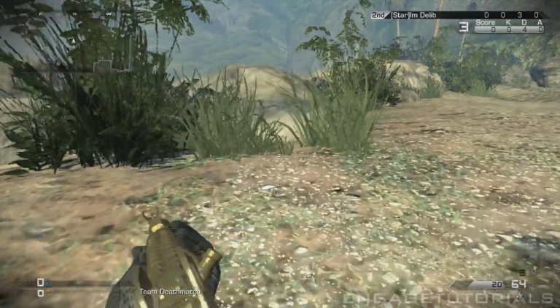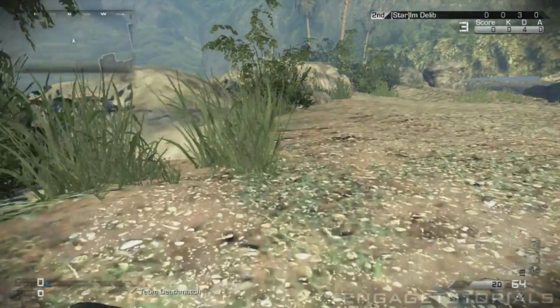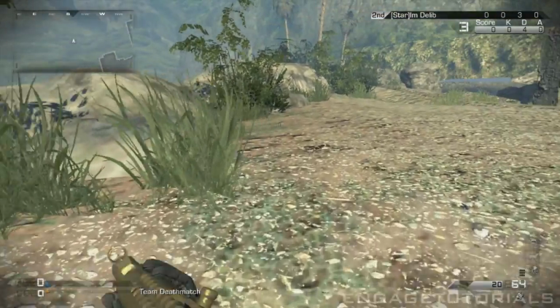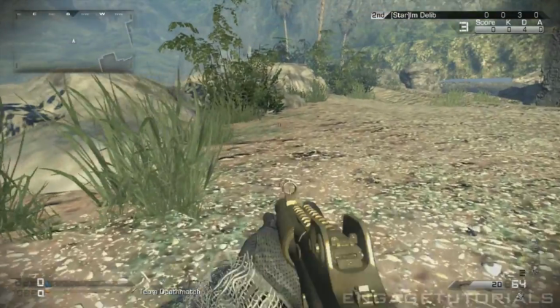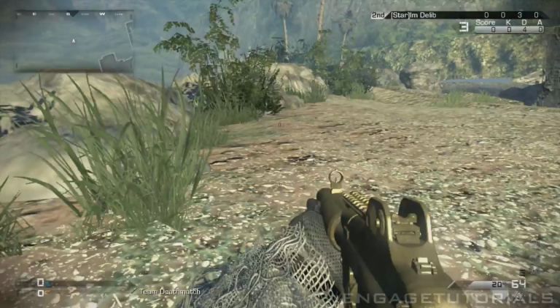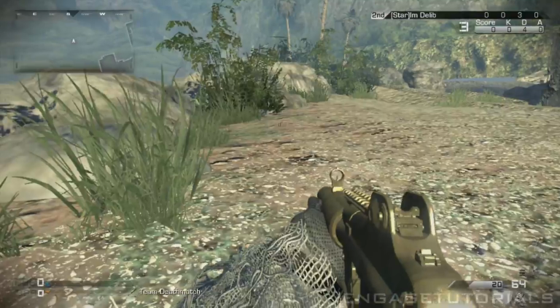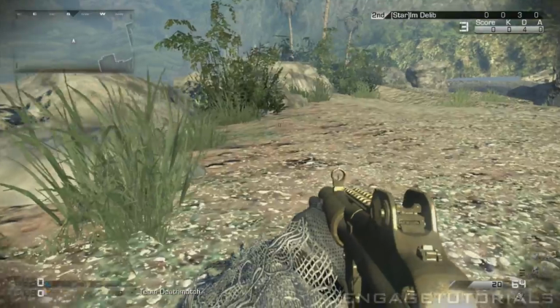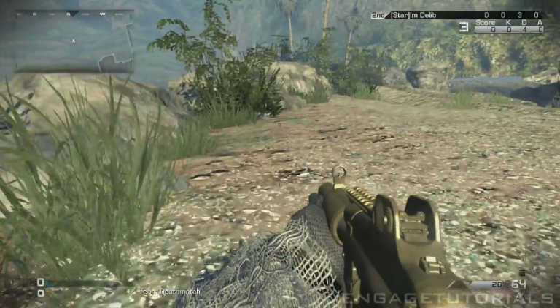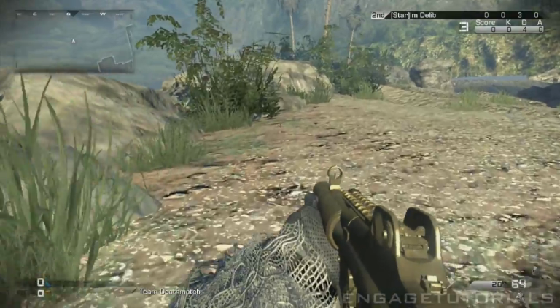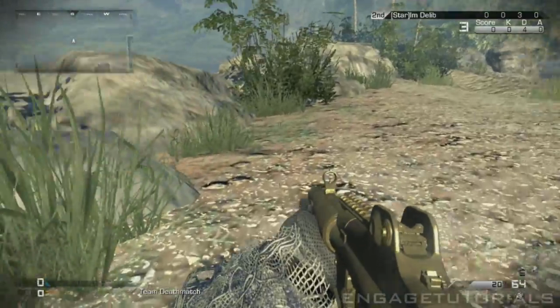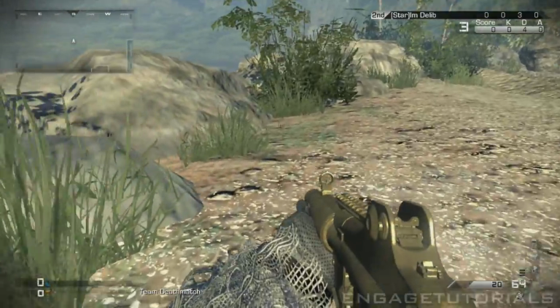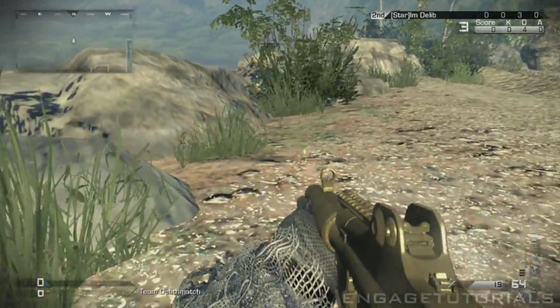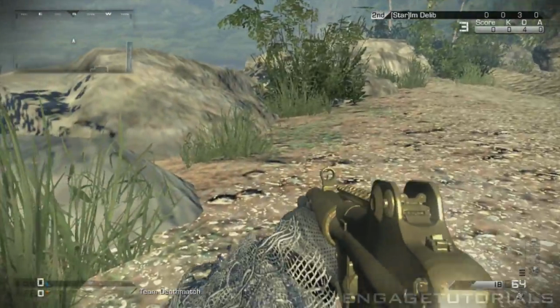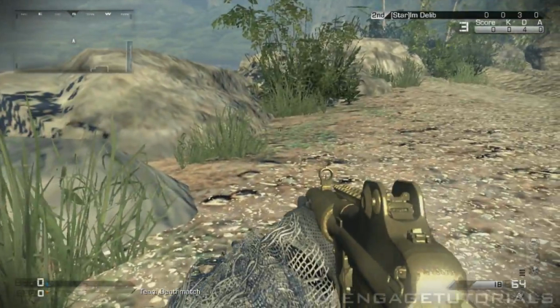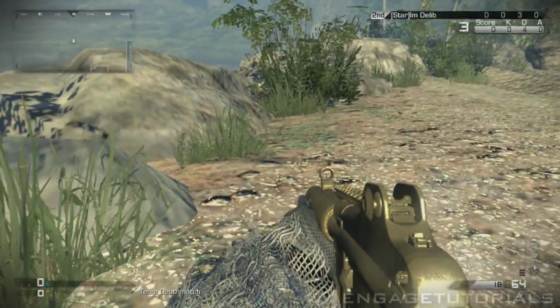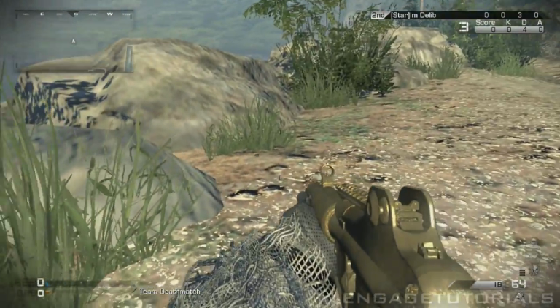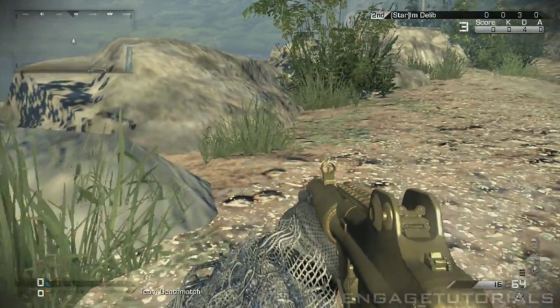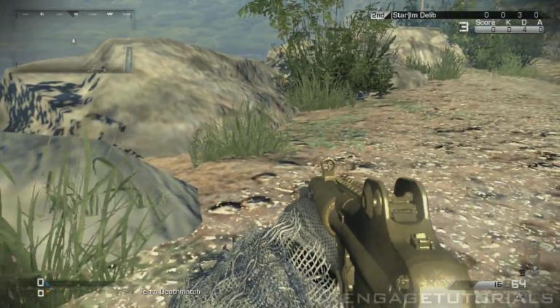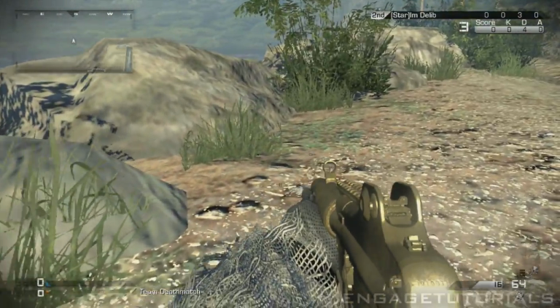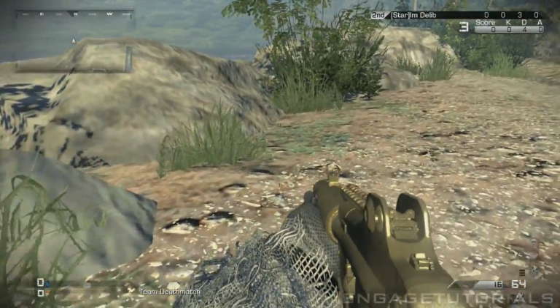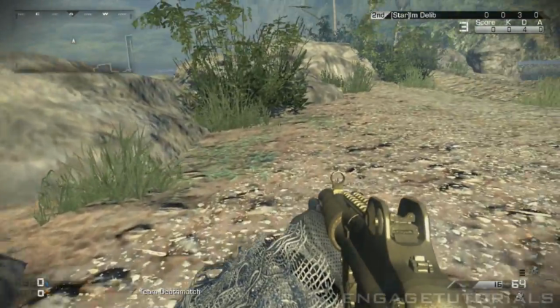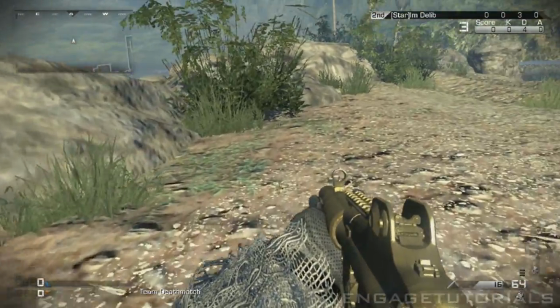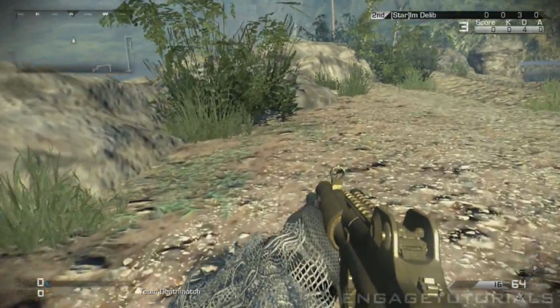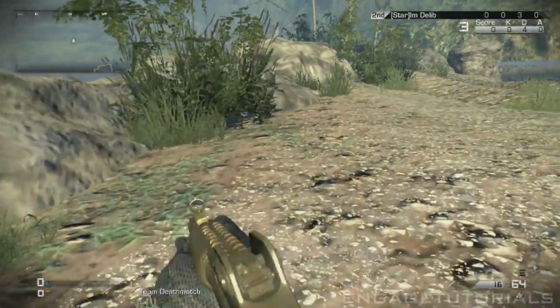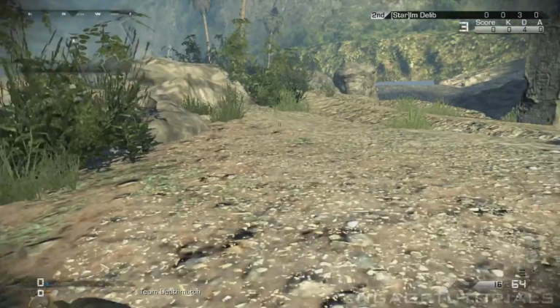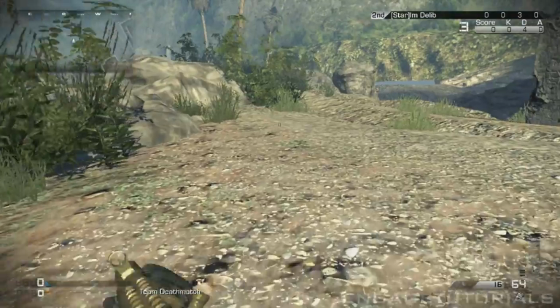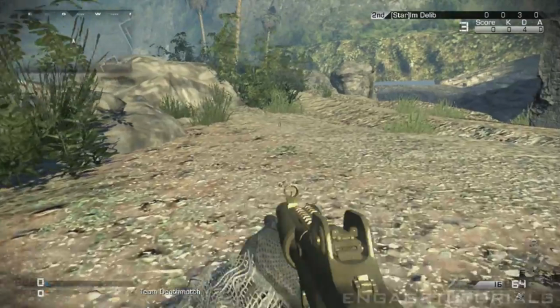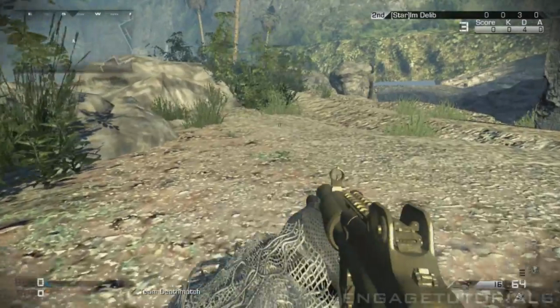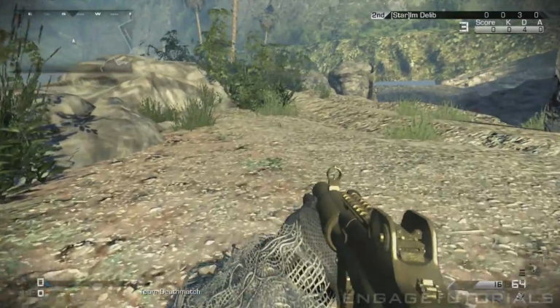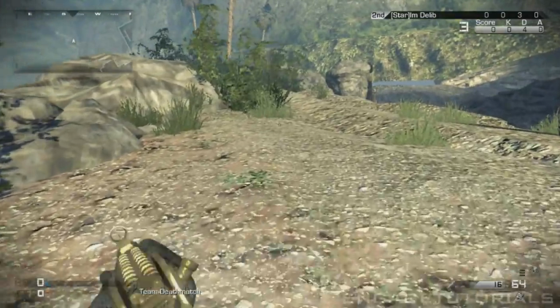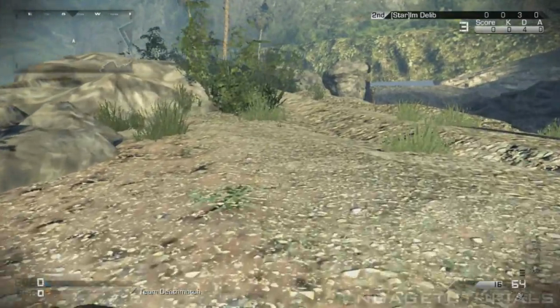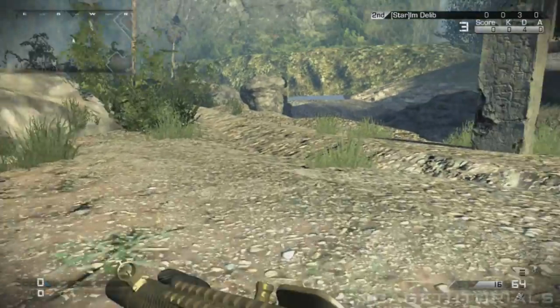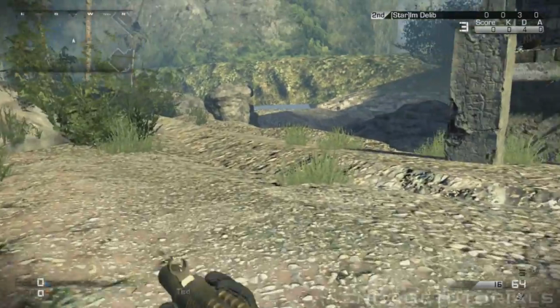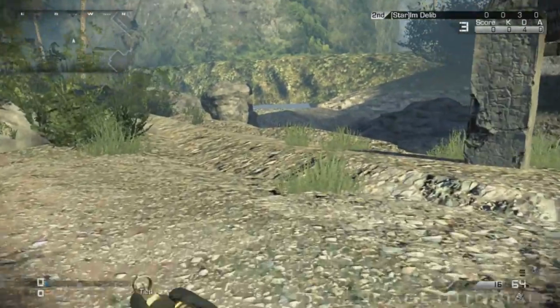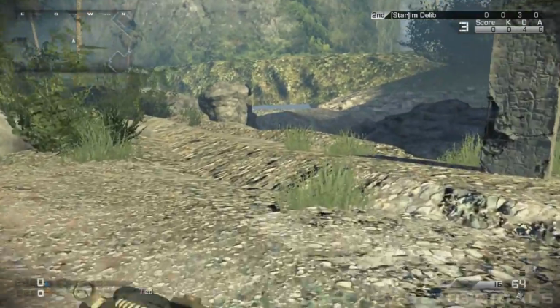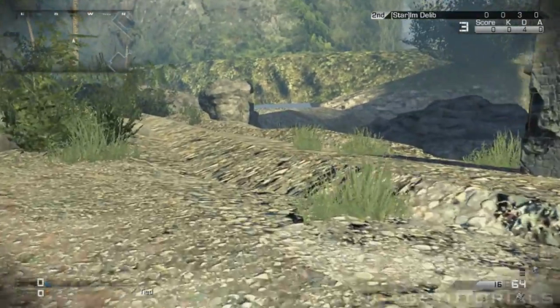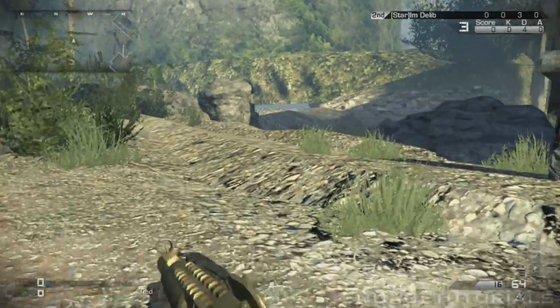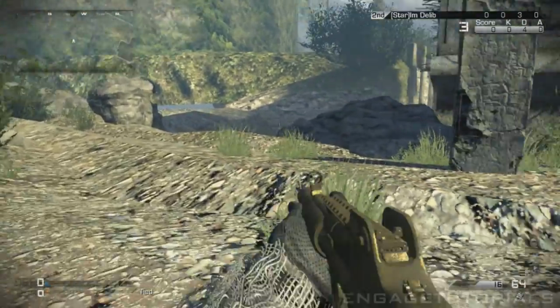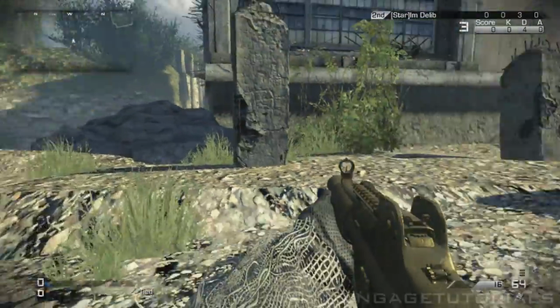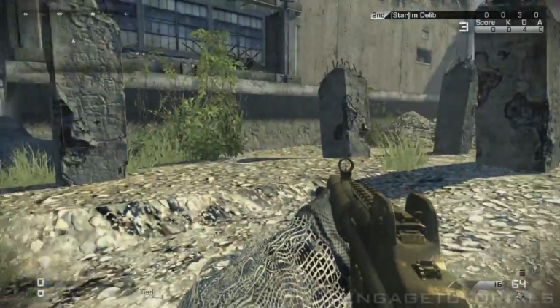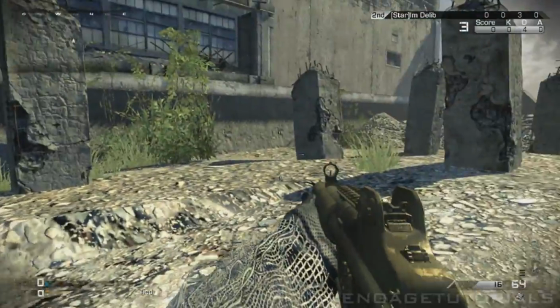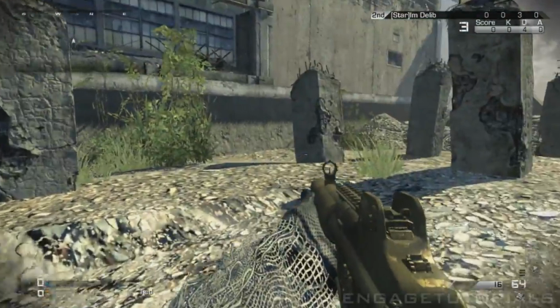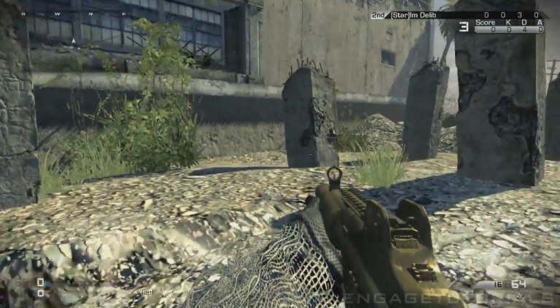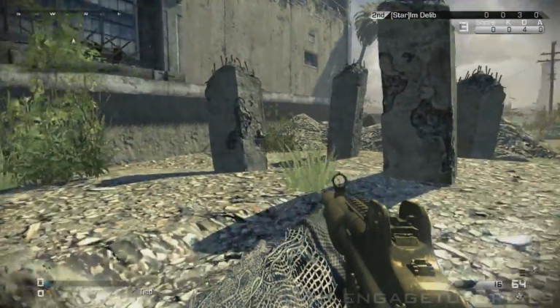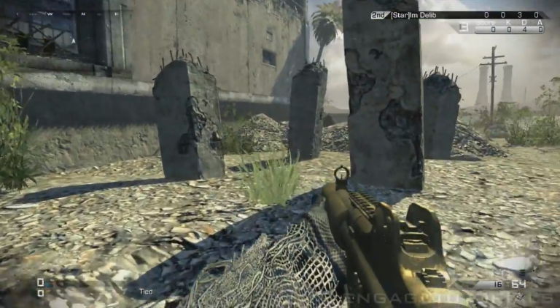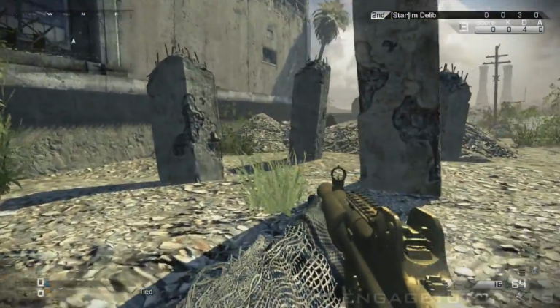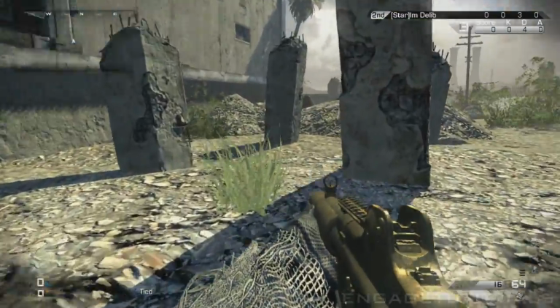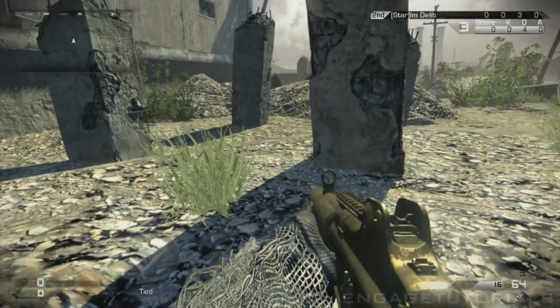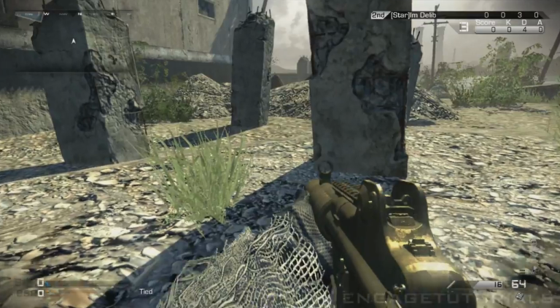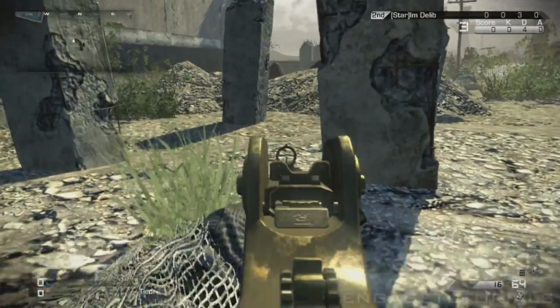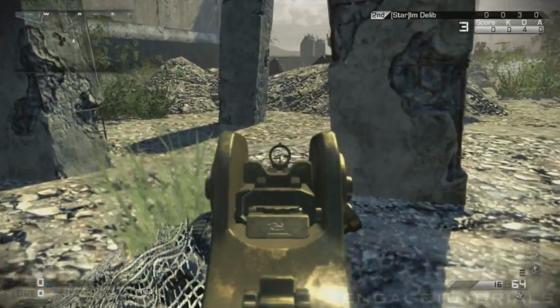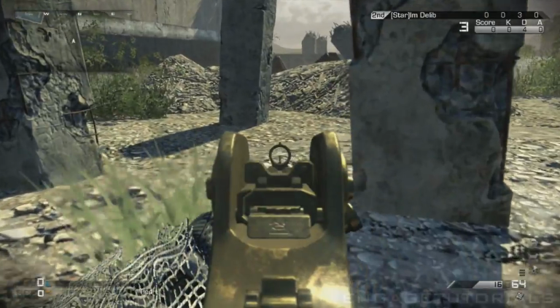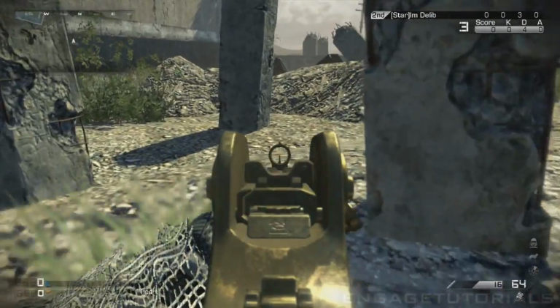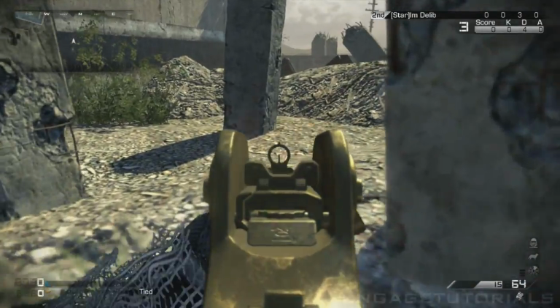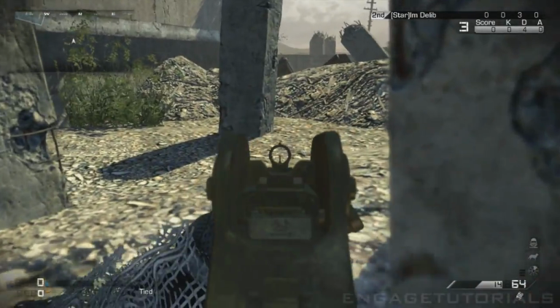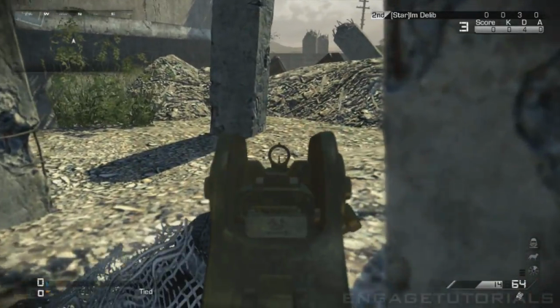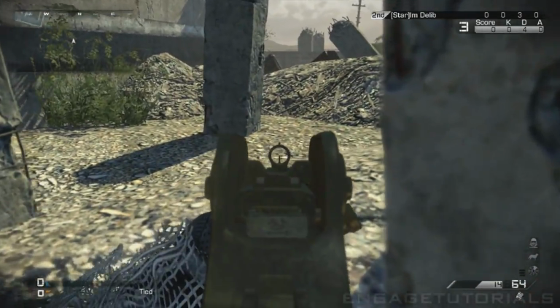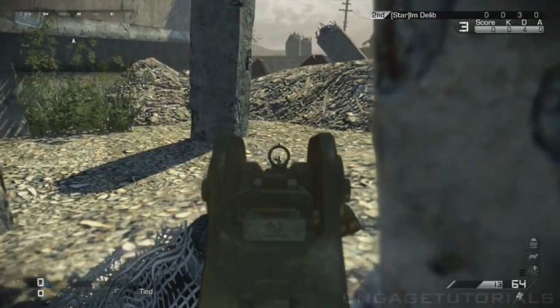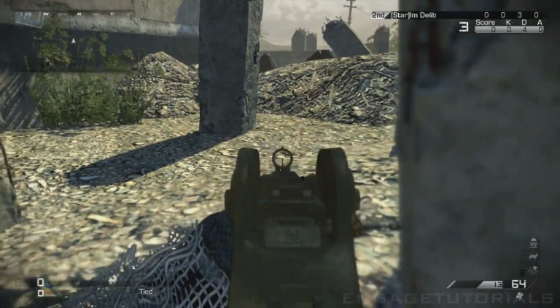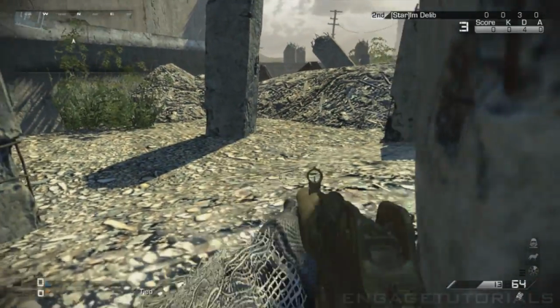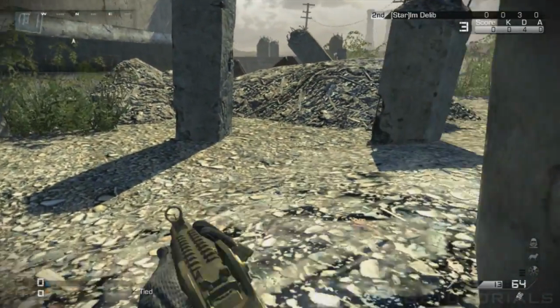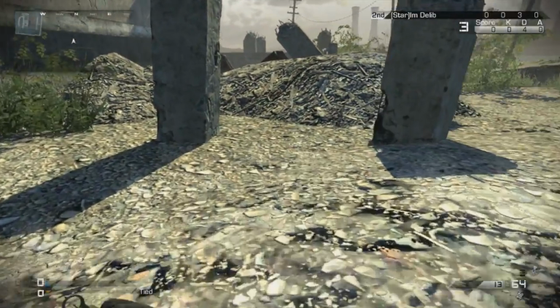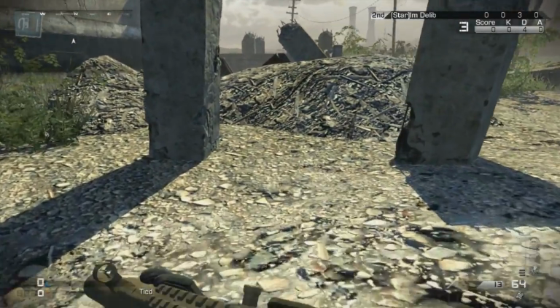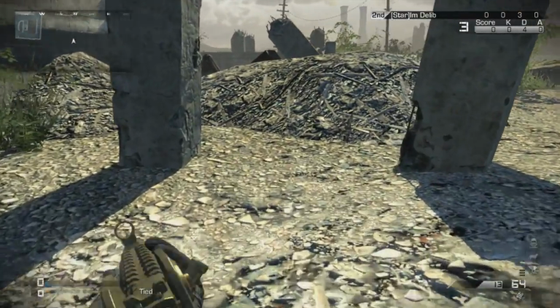From here on, you can kind of walk around. Just make sure you don't fall. Kind of shoot around — there's not much you can do, but you are officially out of the map.